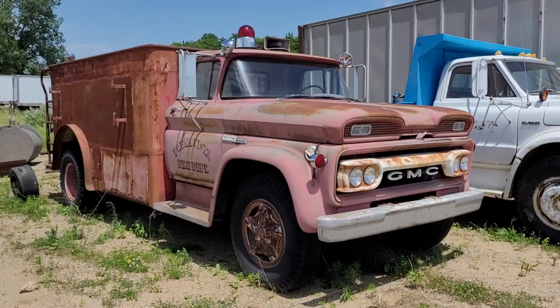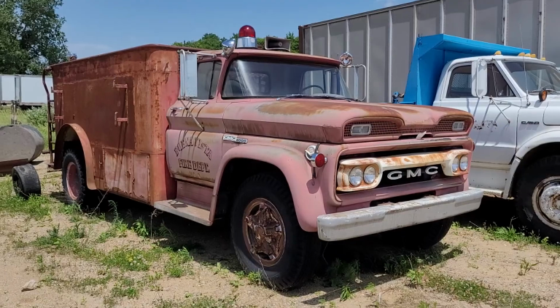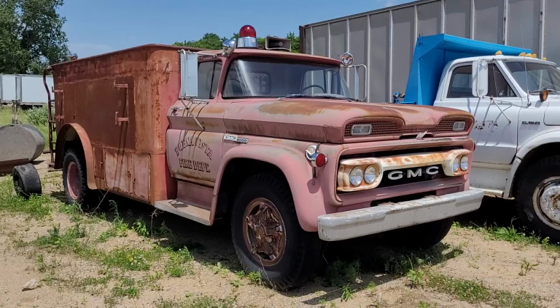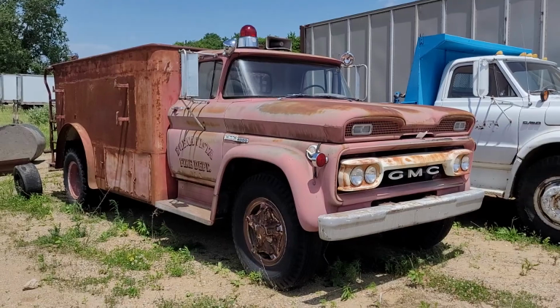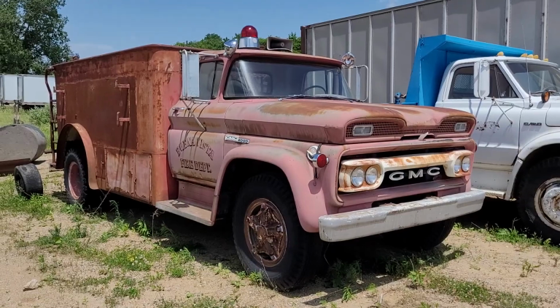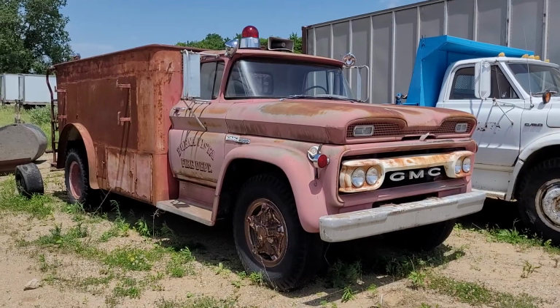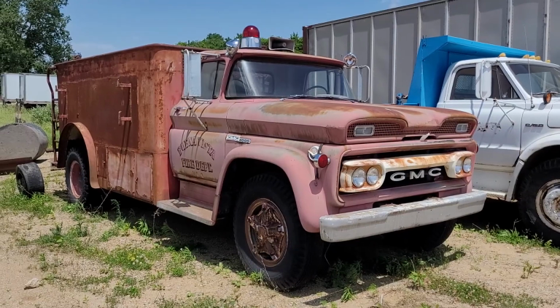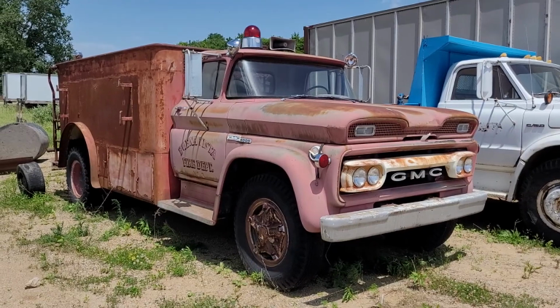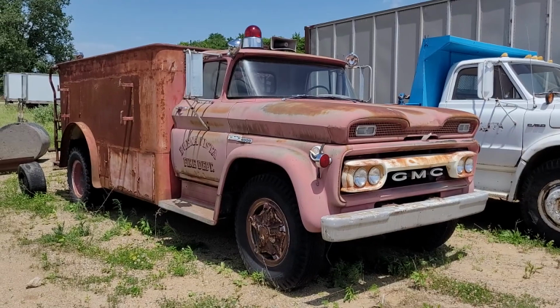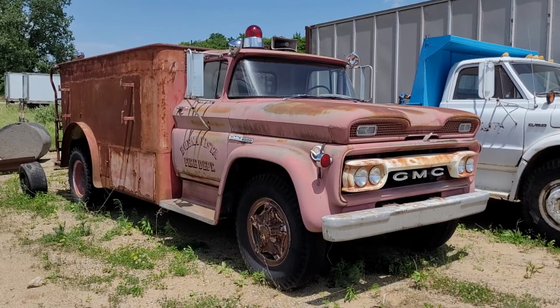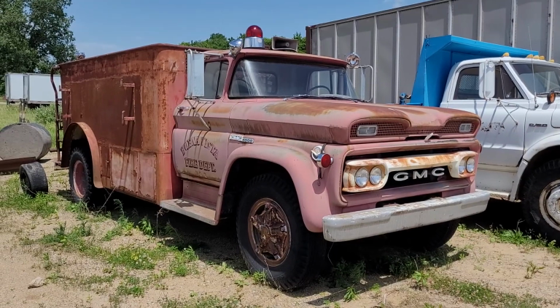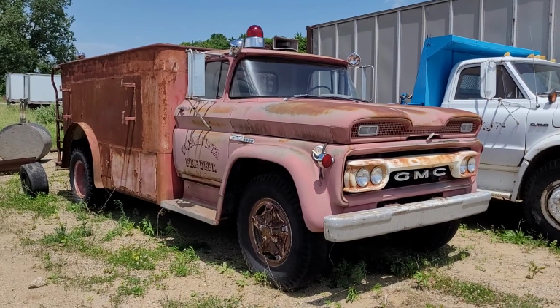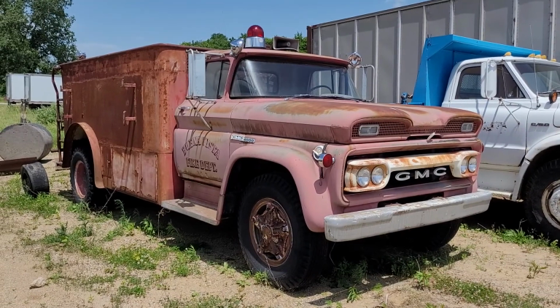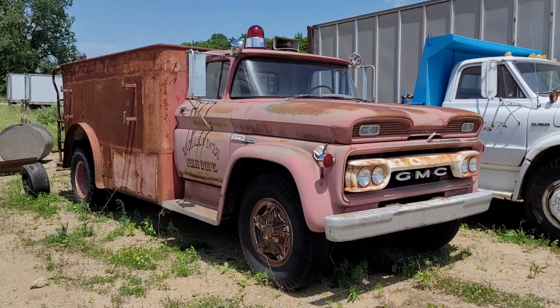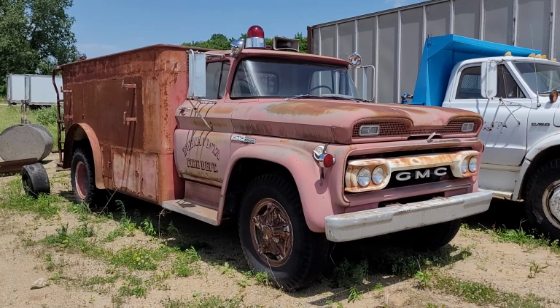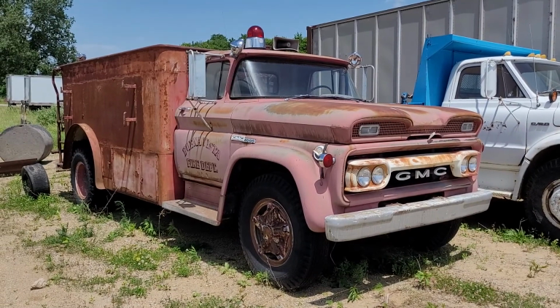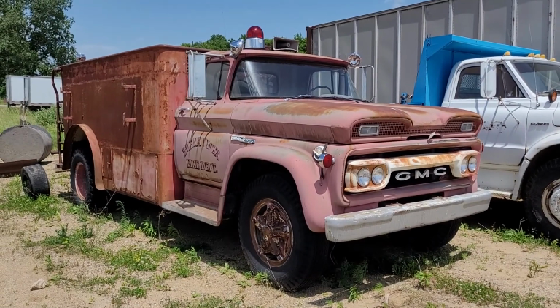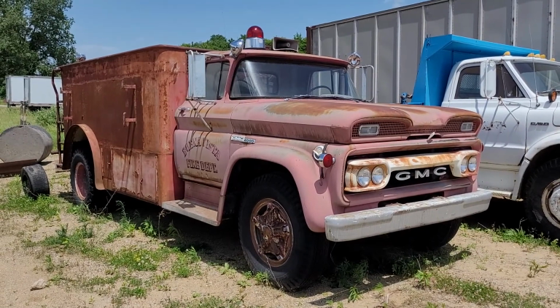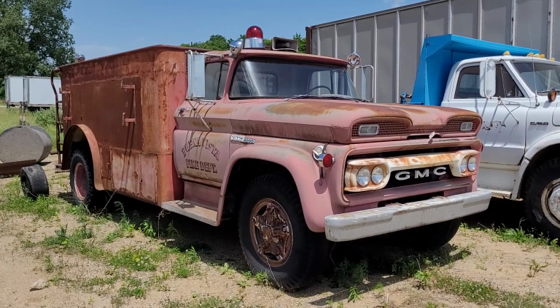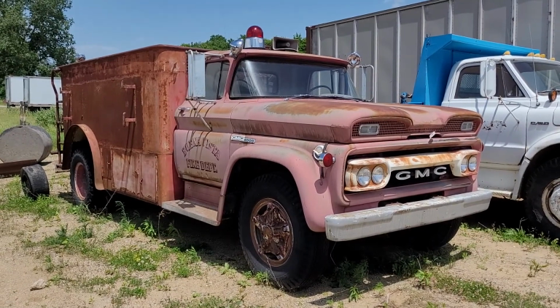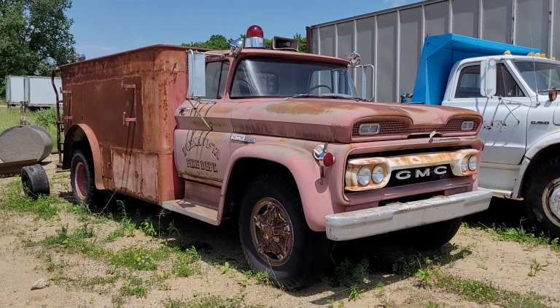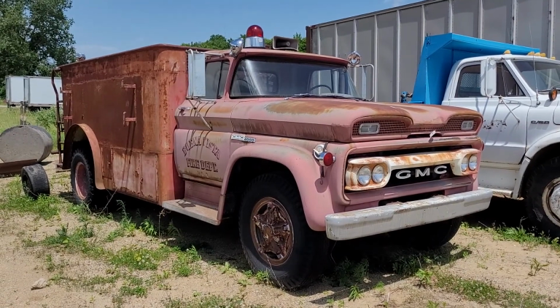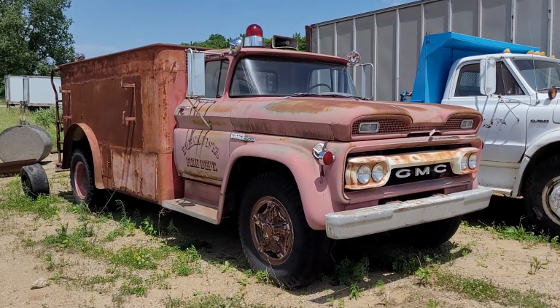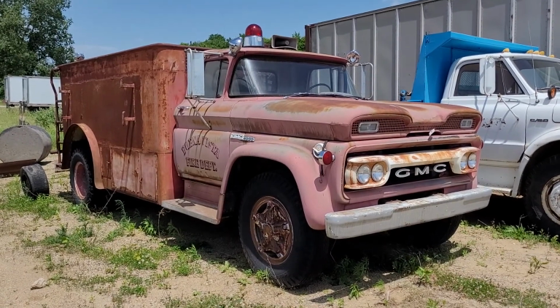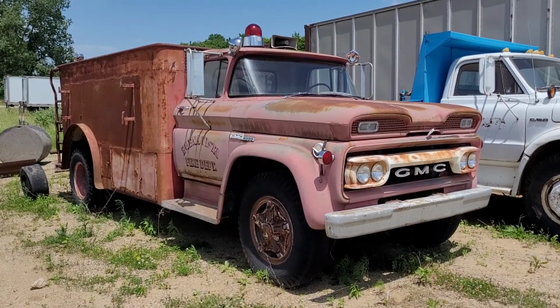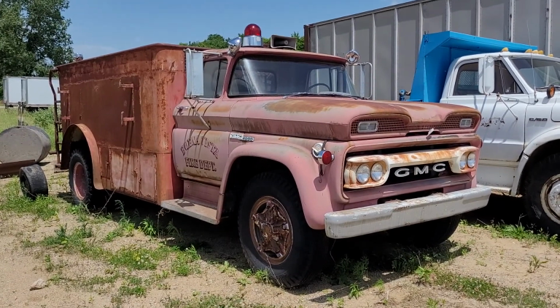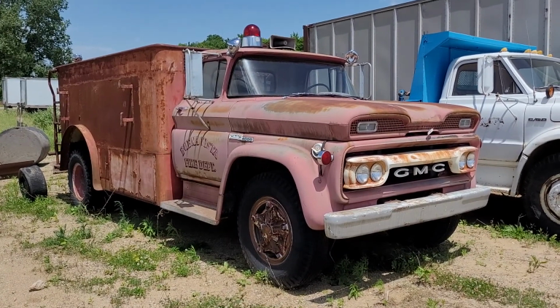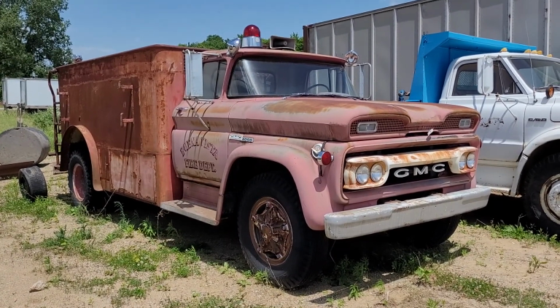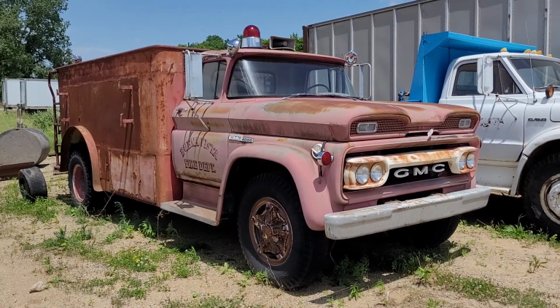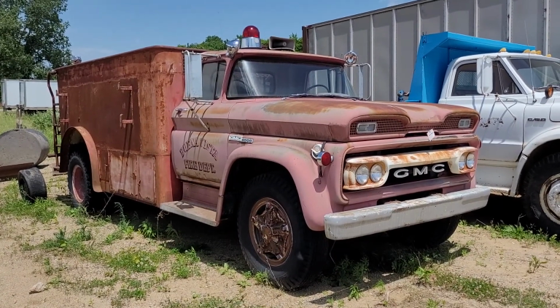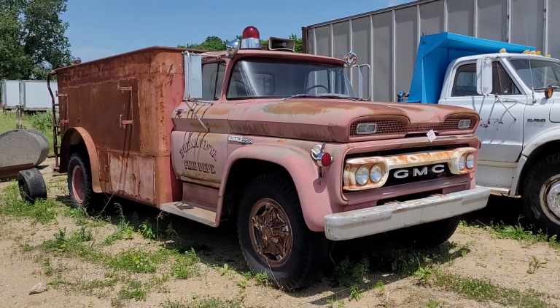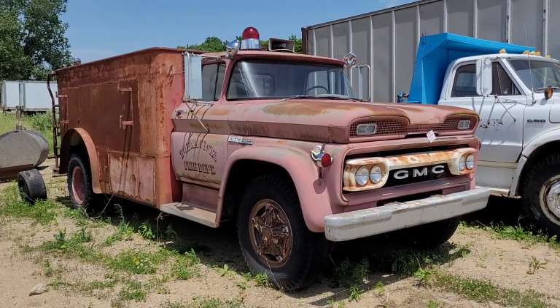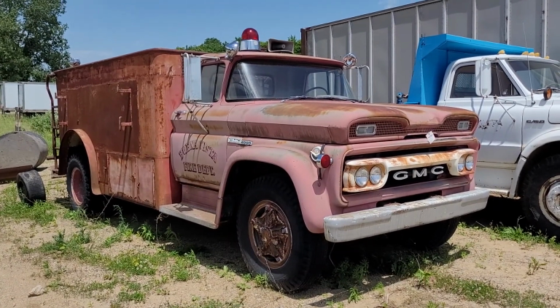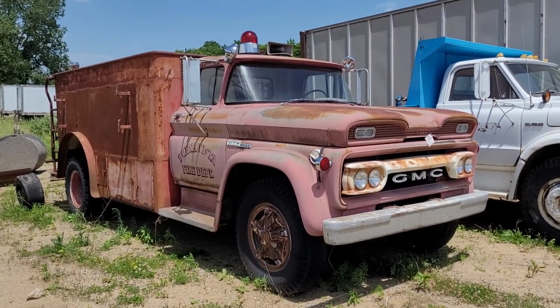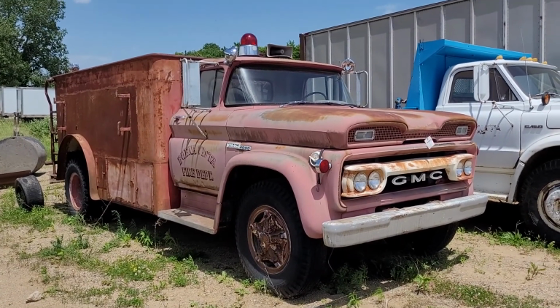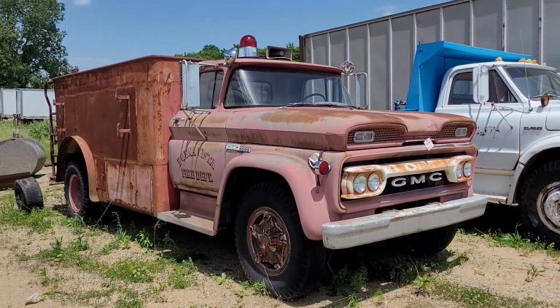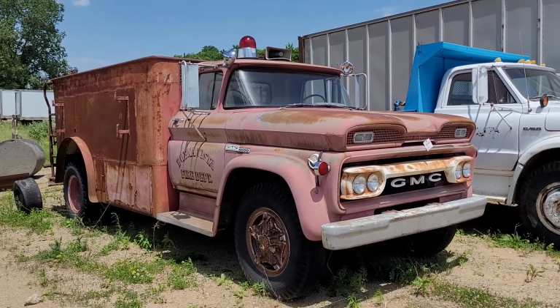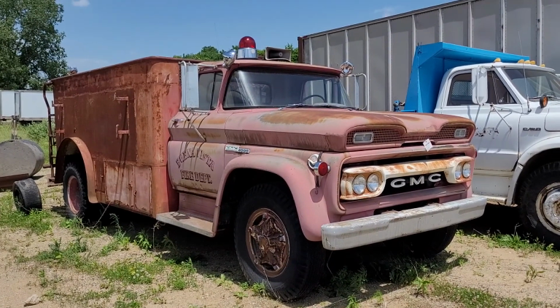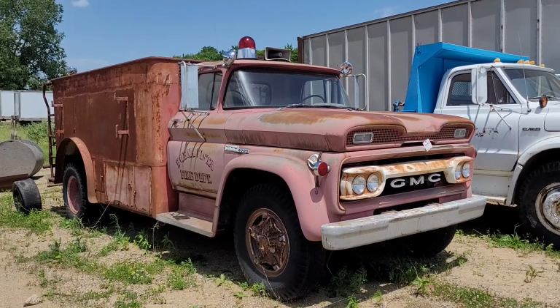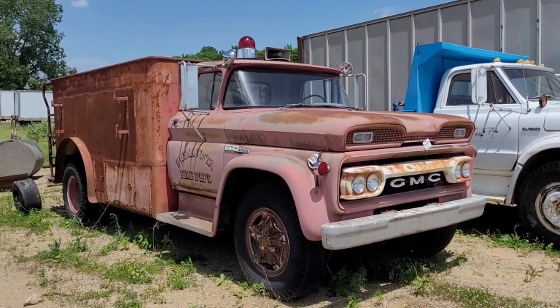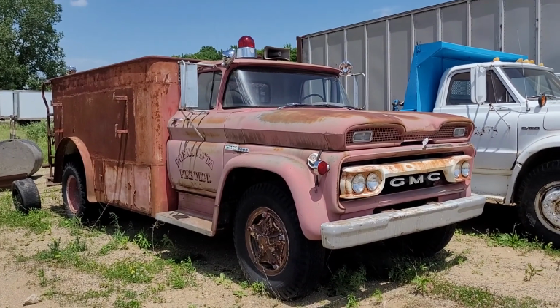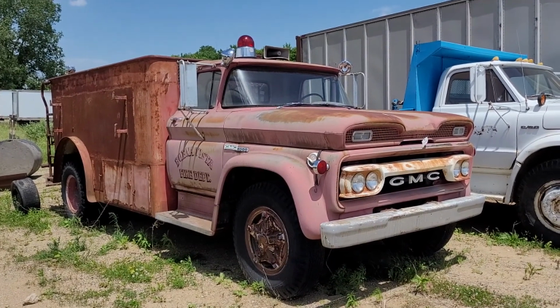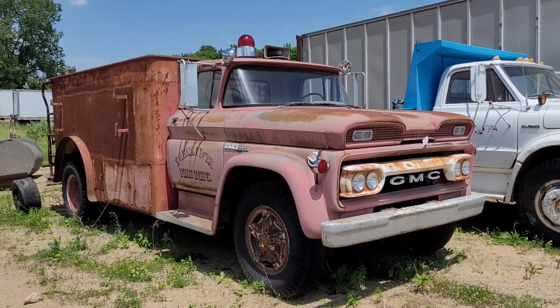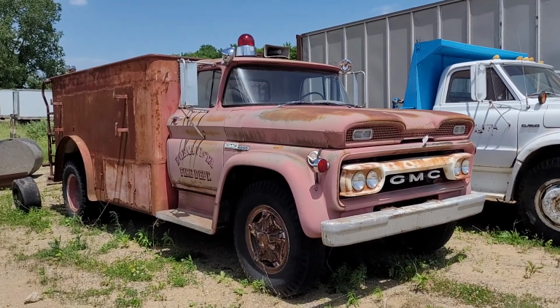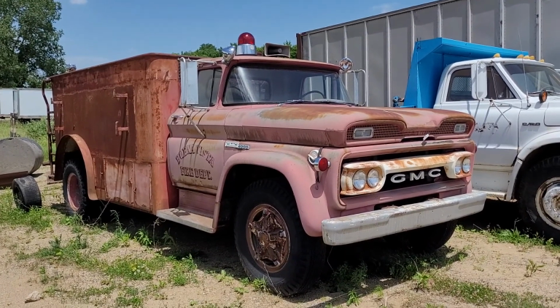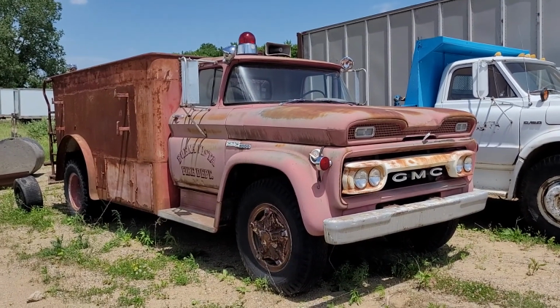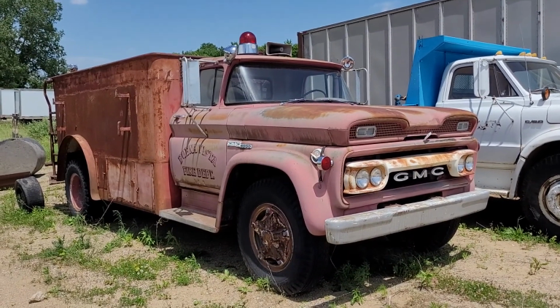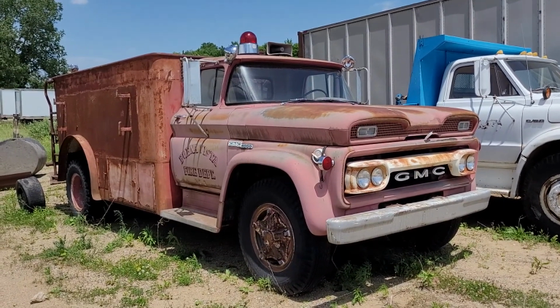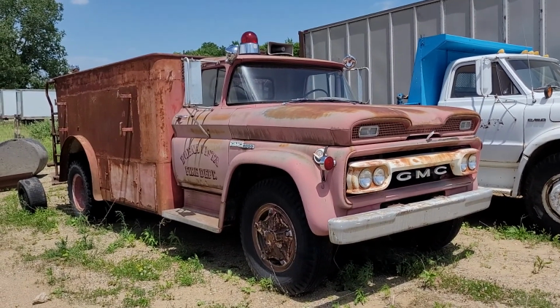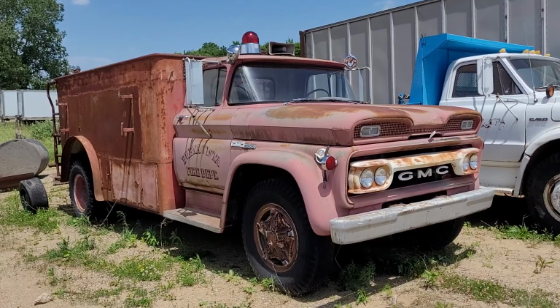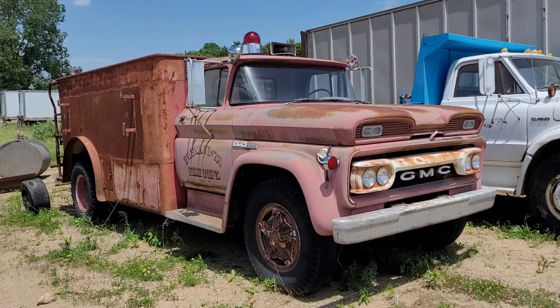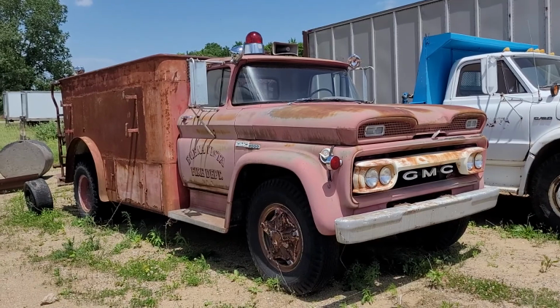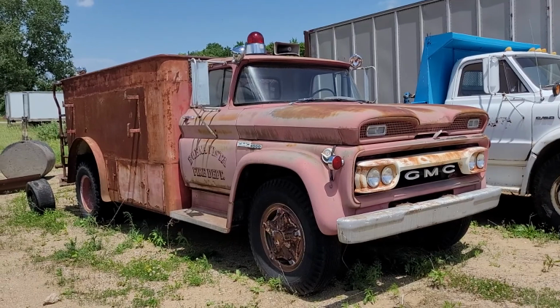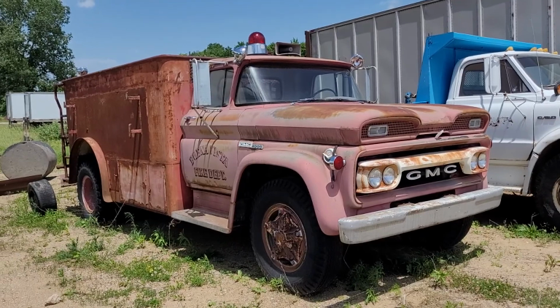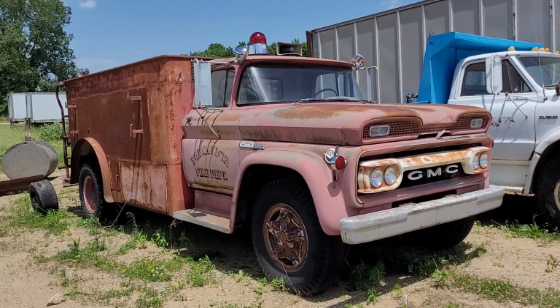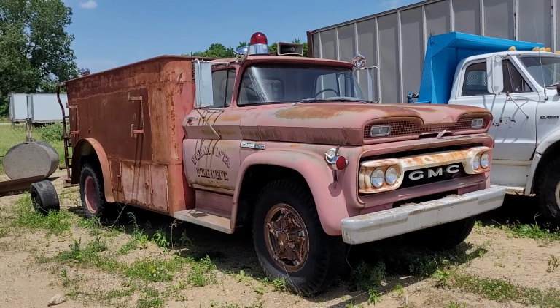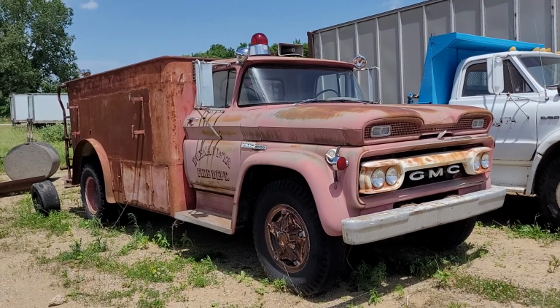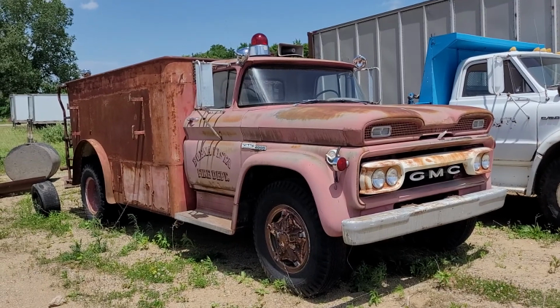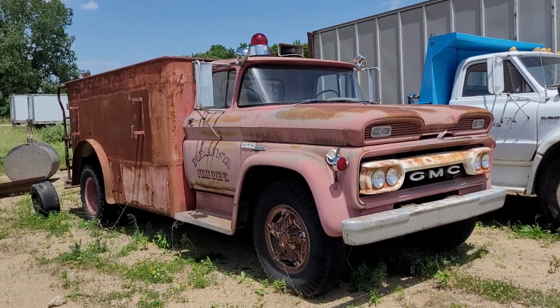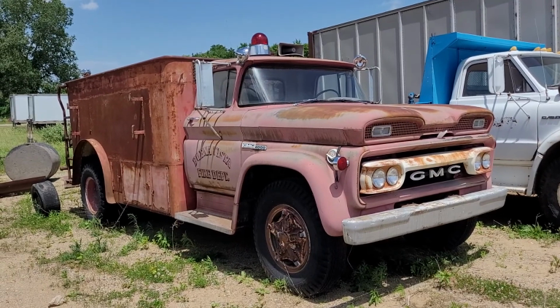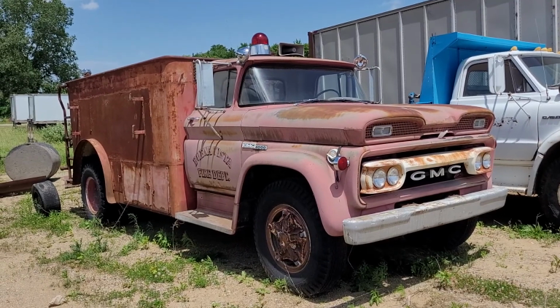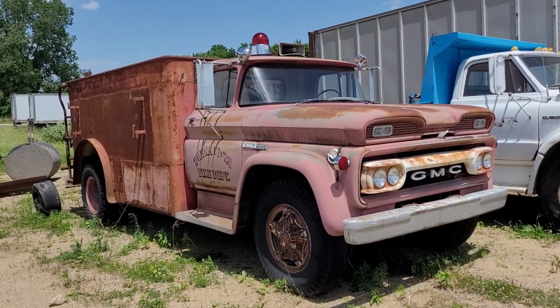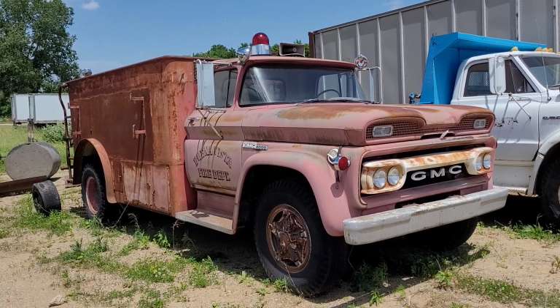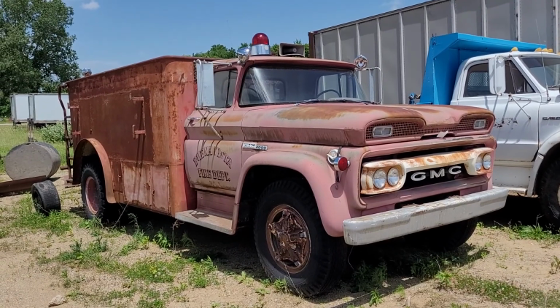Hi folks, this is Tim with Narhe Auctions. This is a GMC 4000 from the Buena Vista Fire Department.